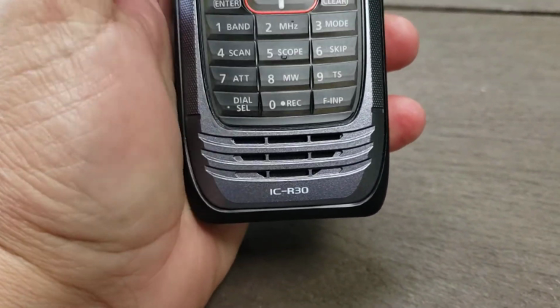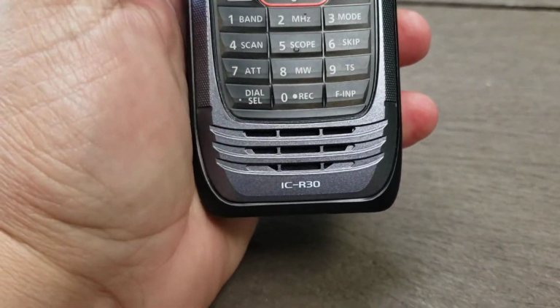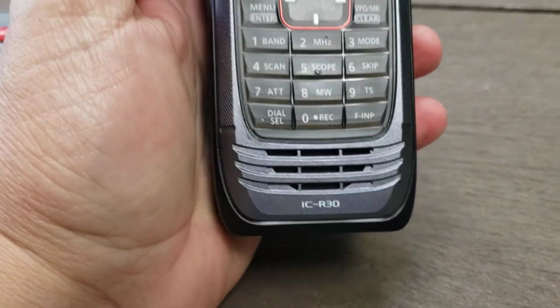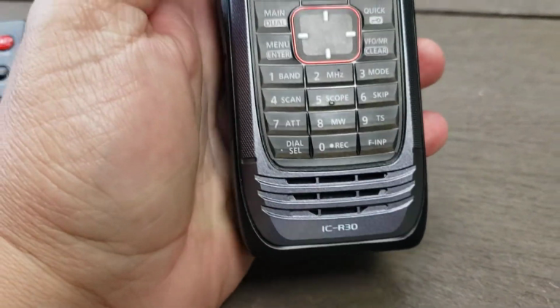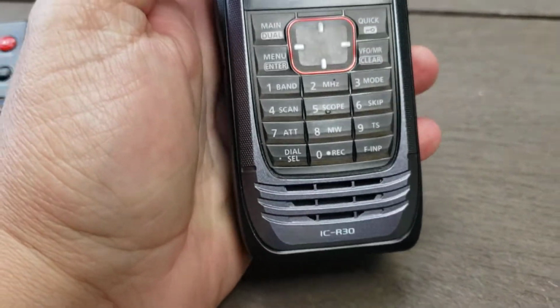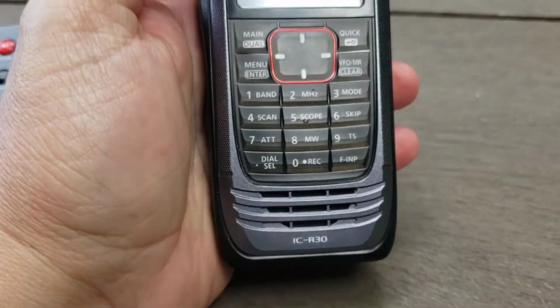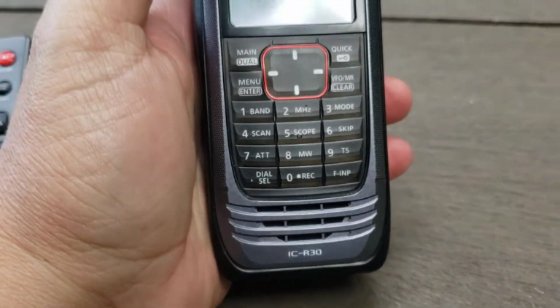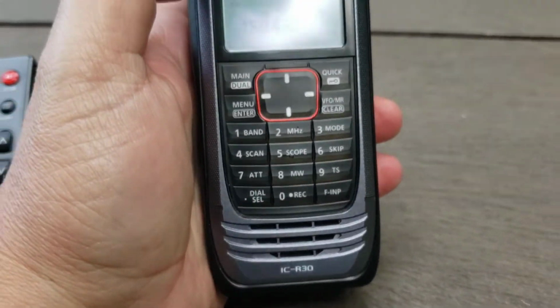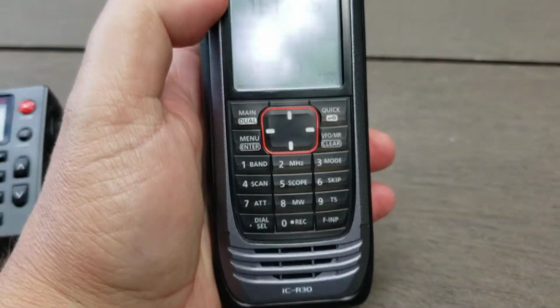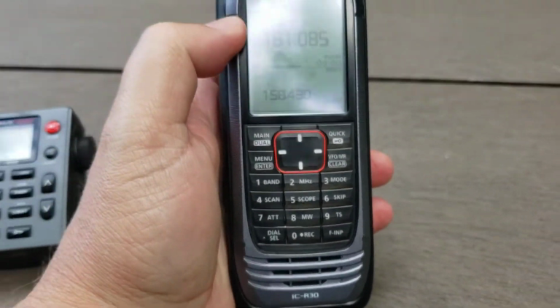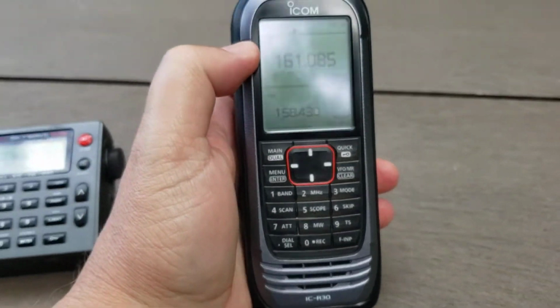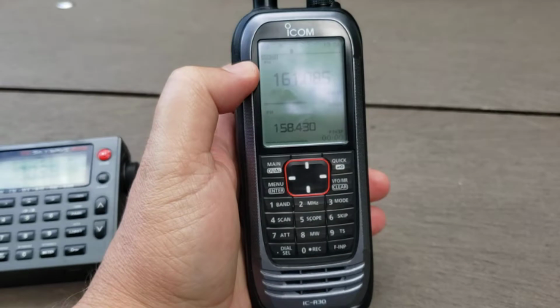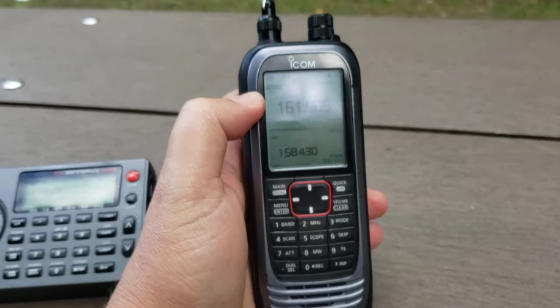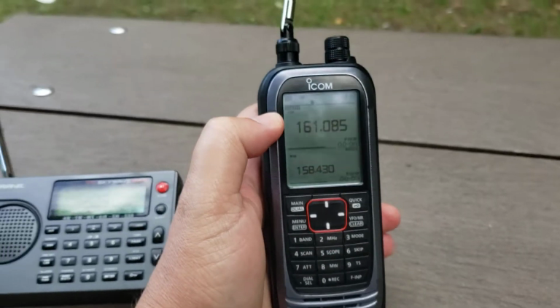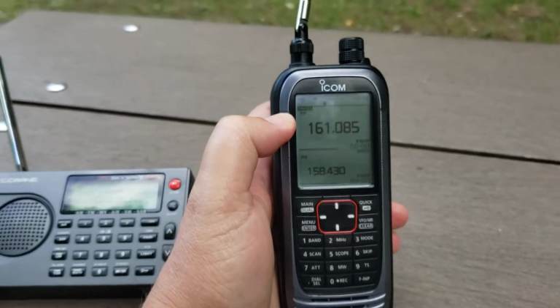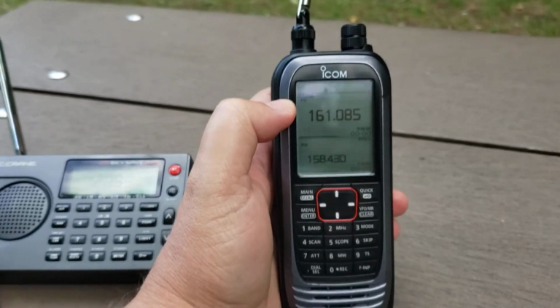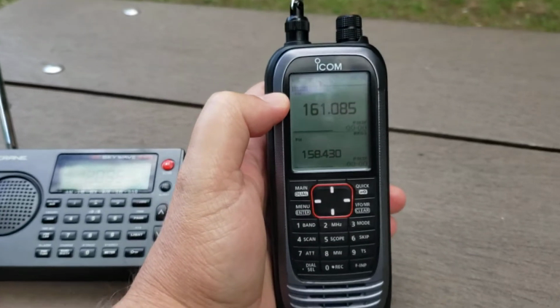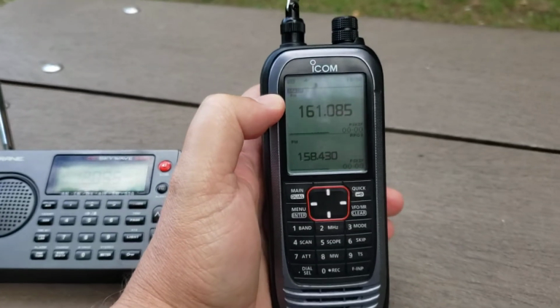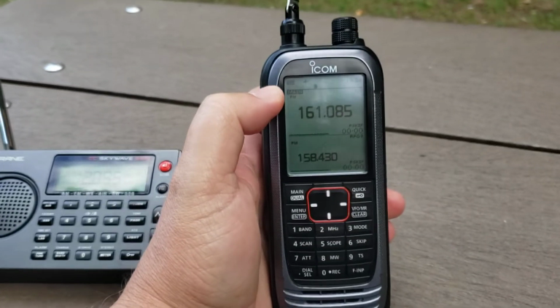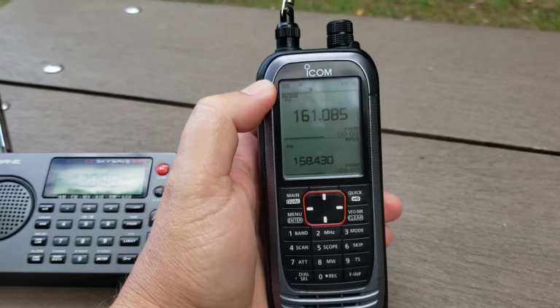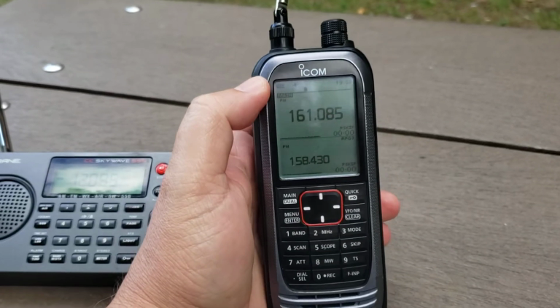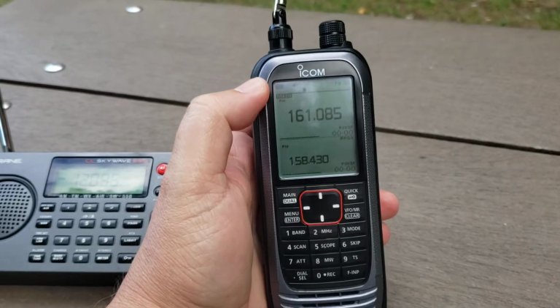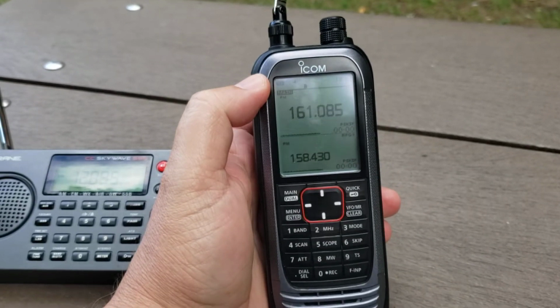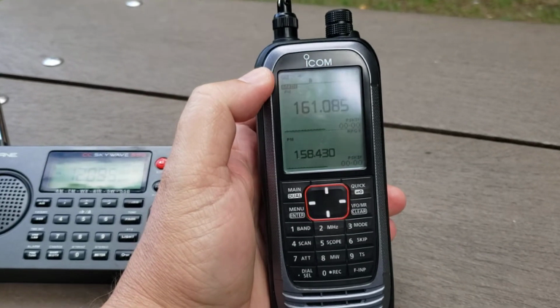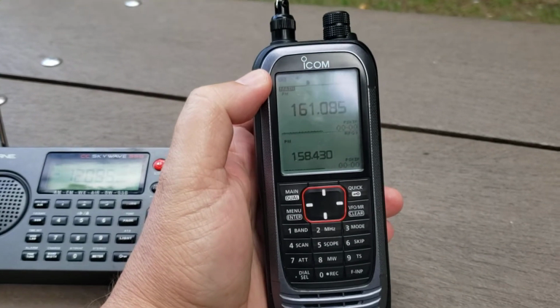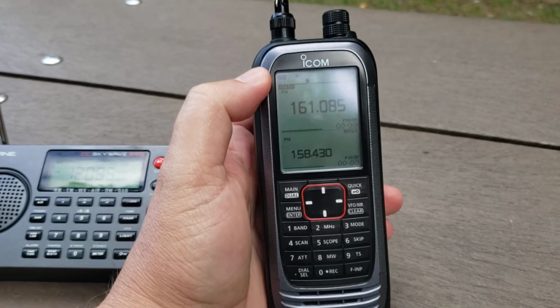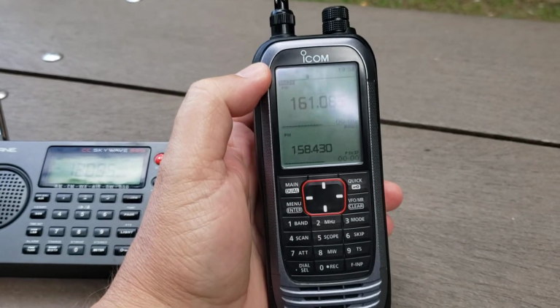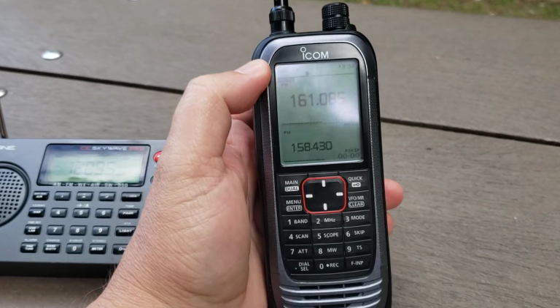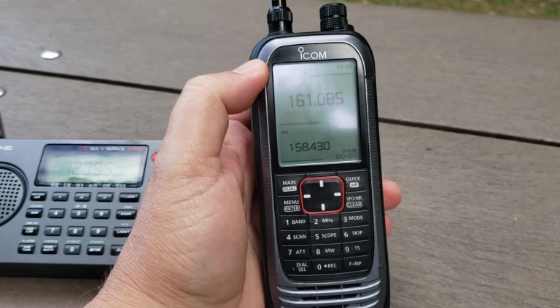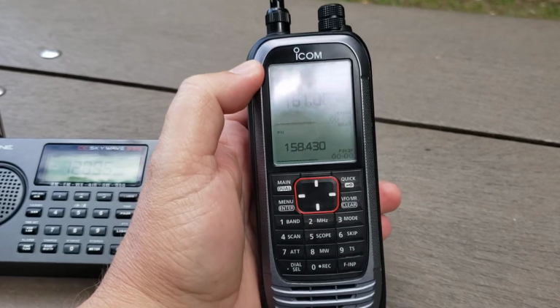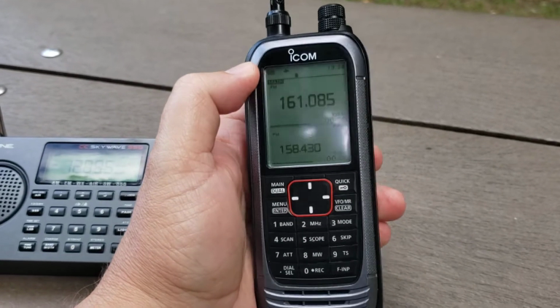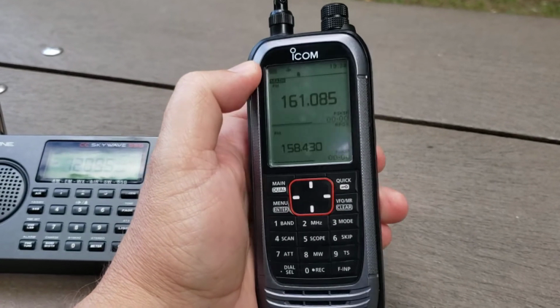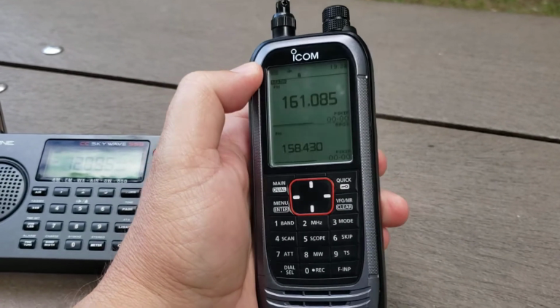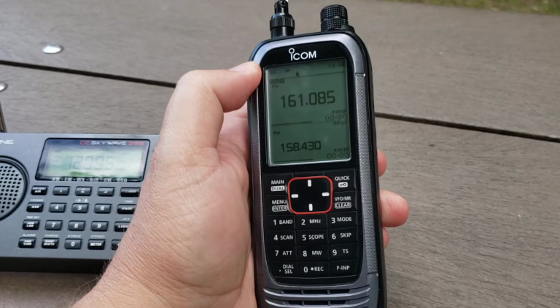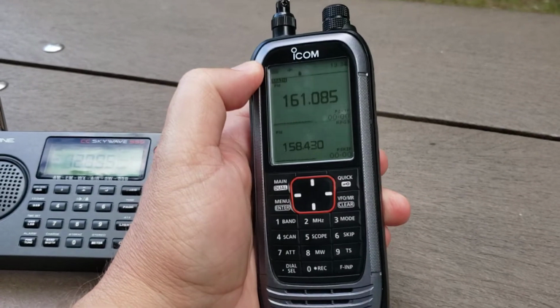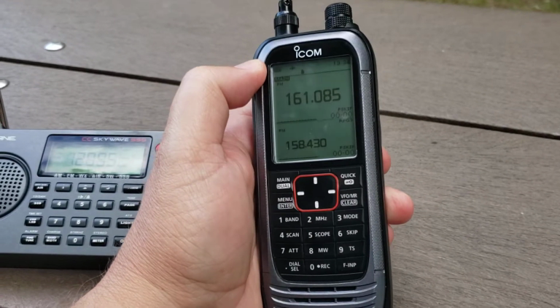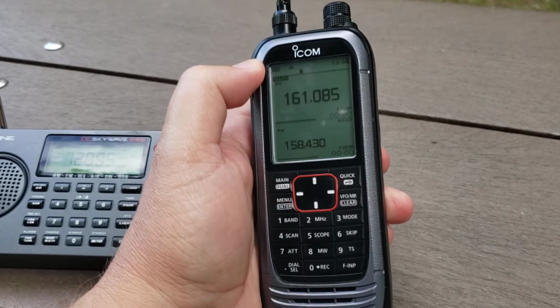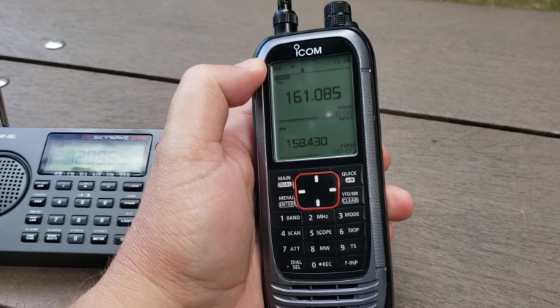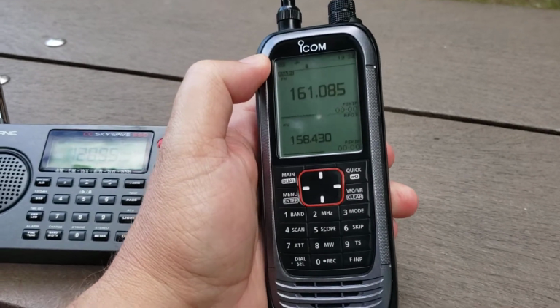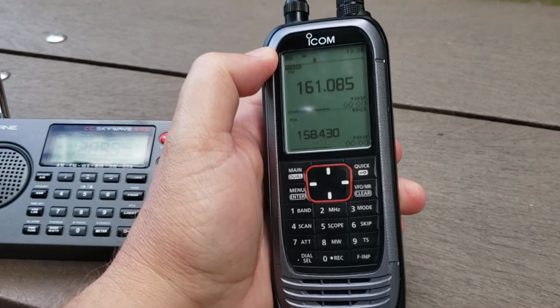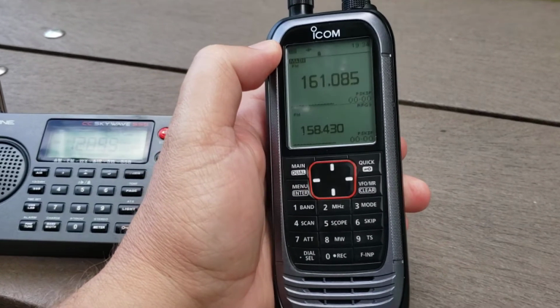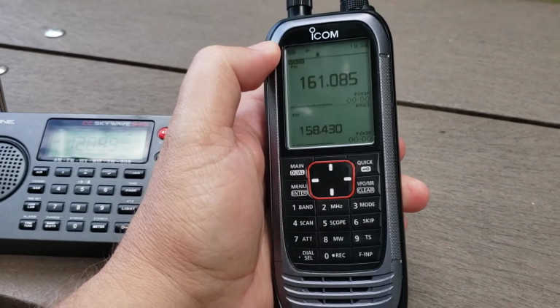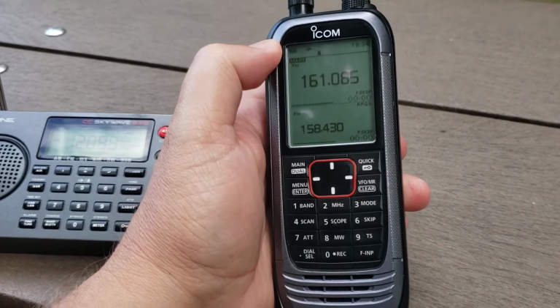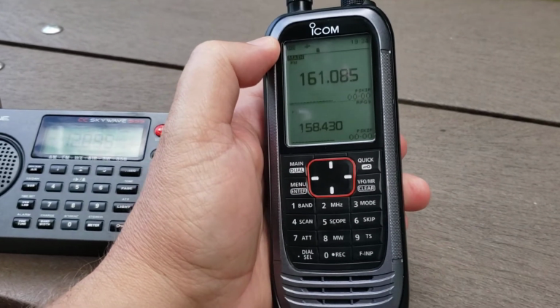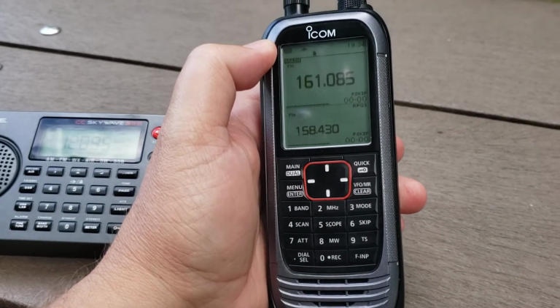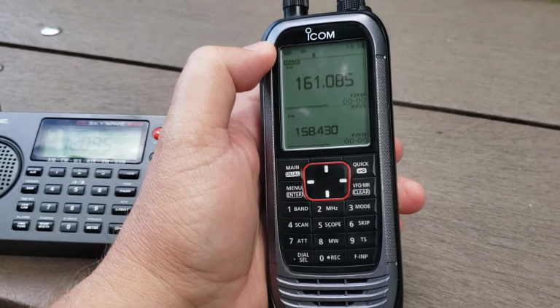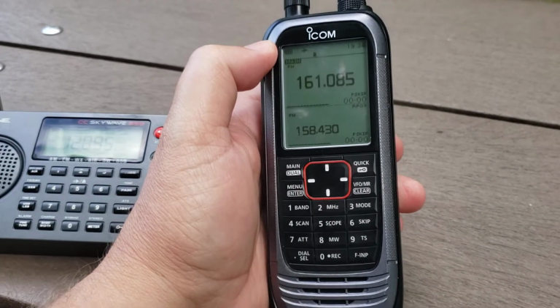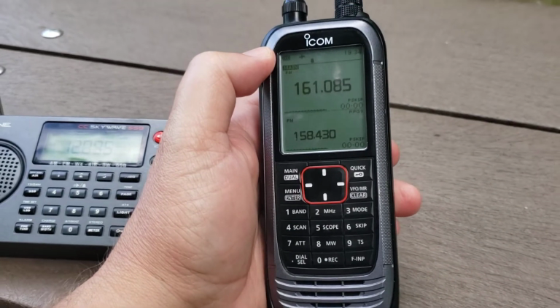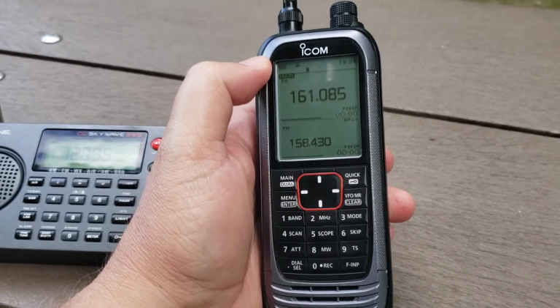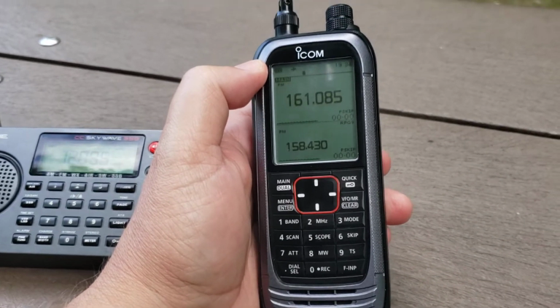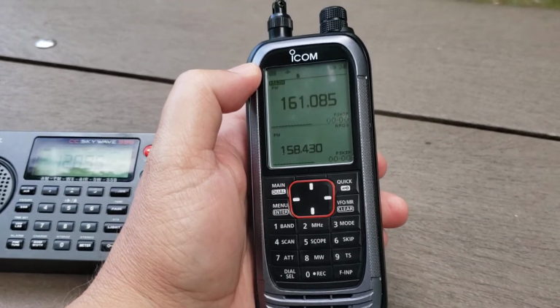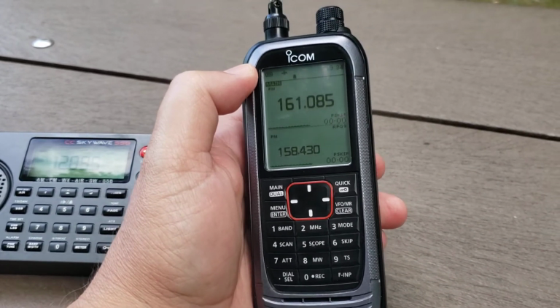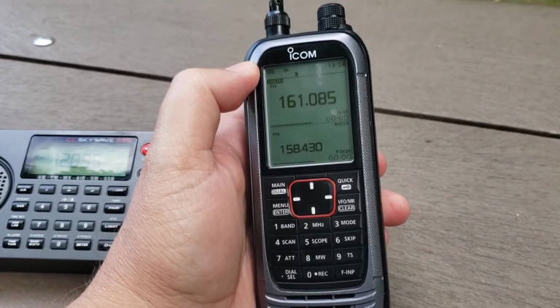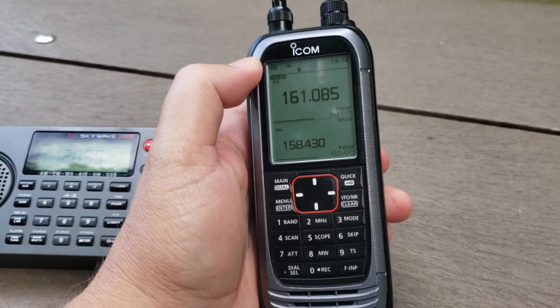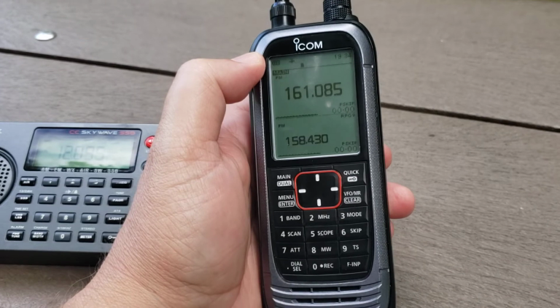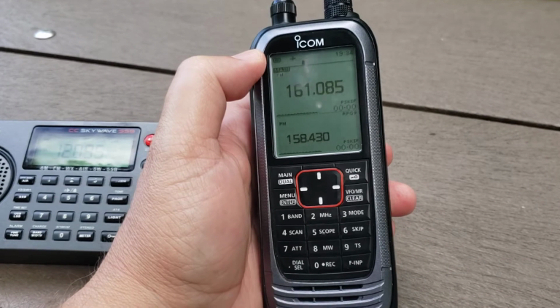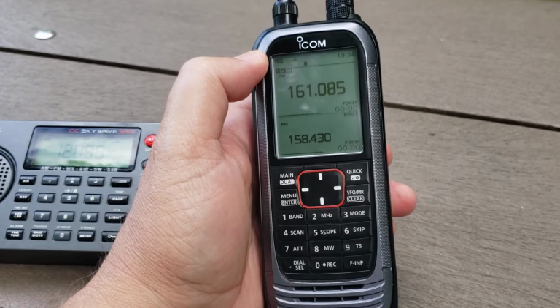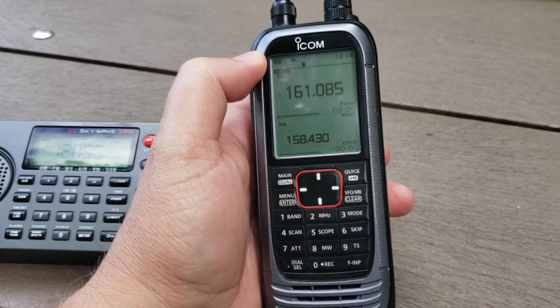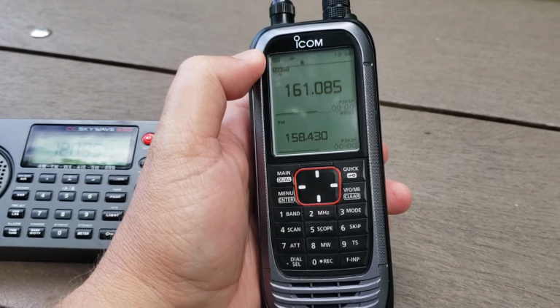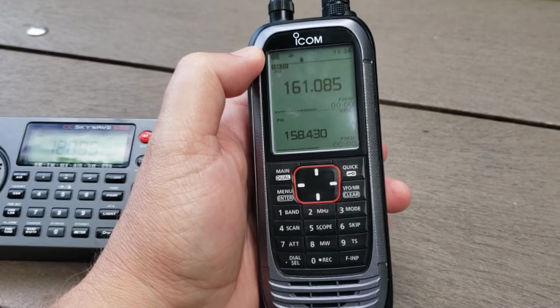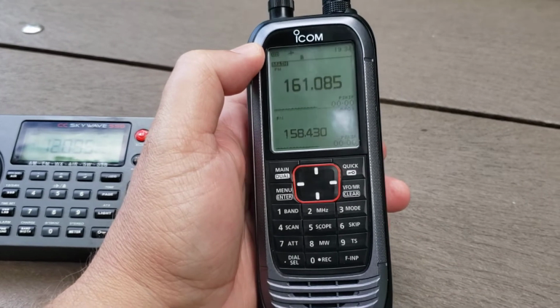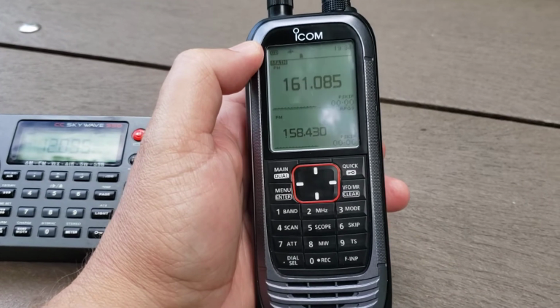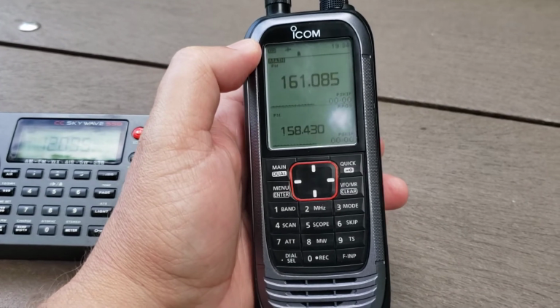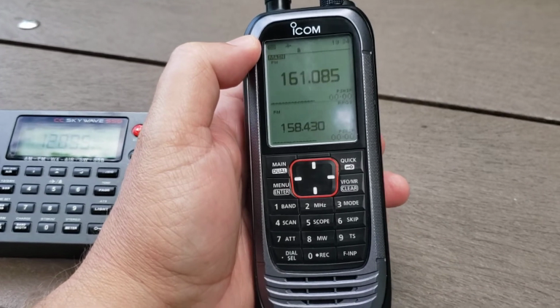Could DMR be added in a firmware upgrade? I don't know if this receiver is capable of that, though there are firmware upgrades available for it.